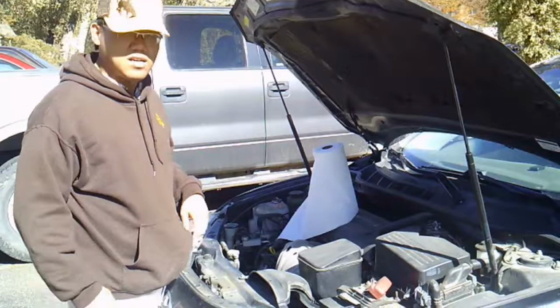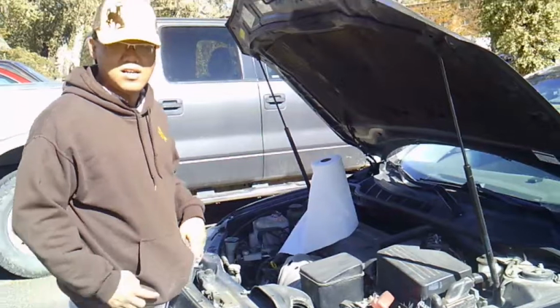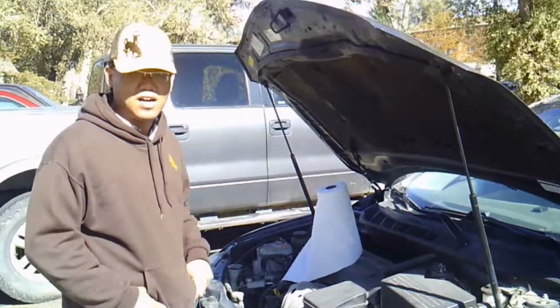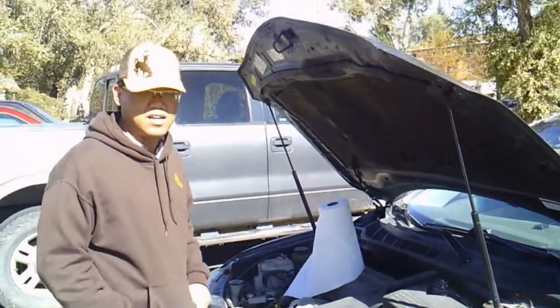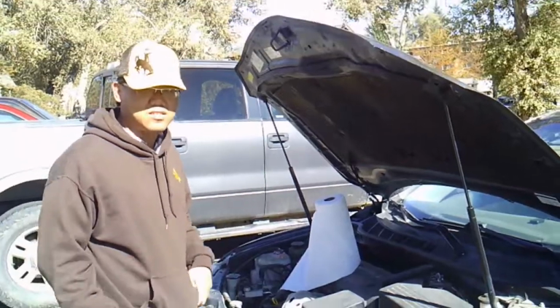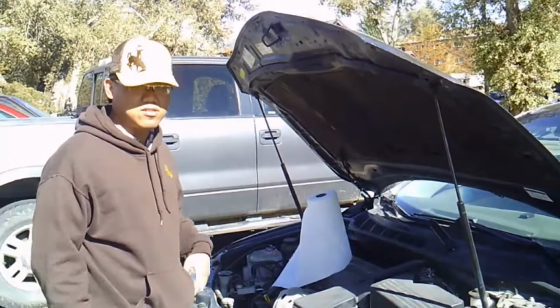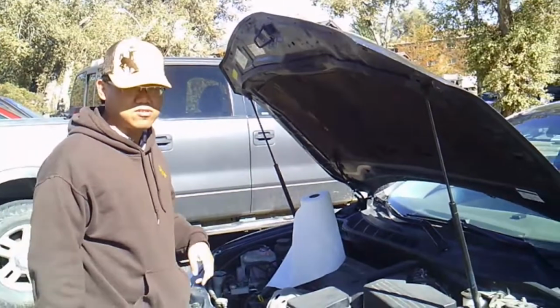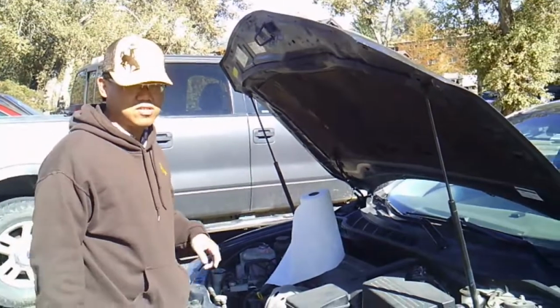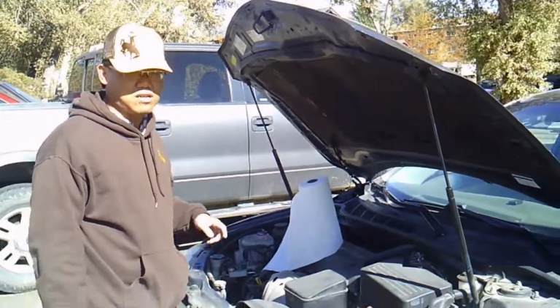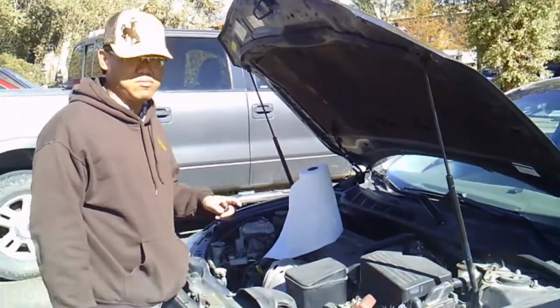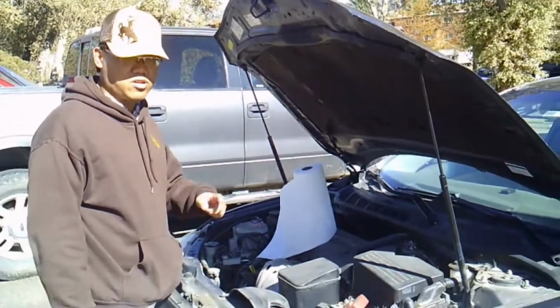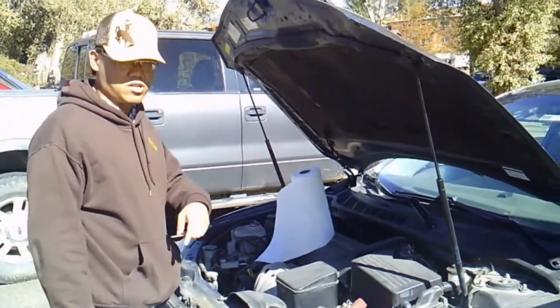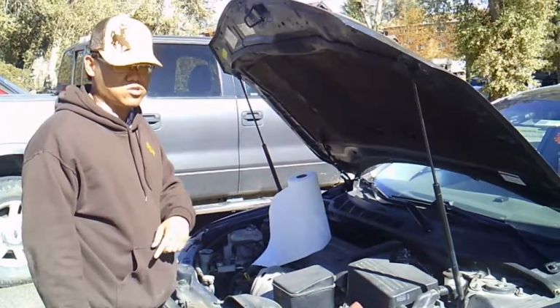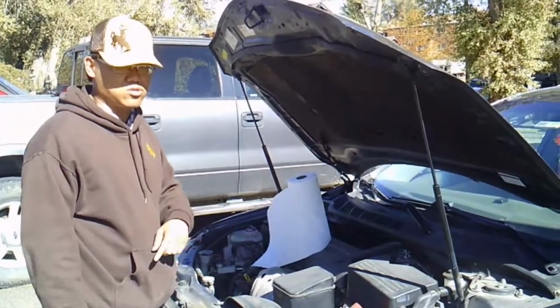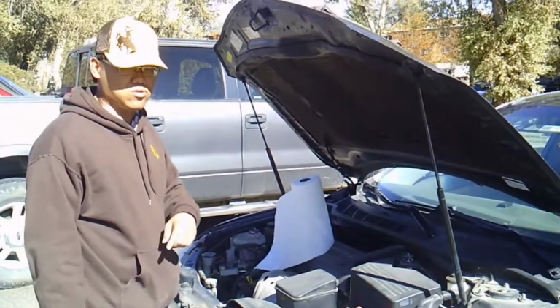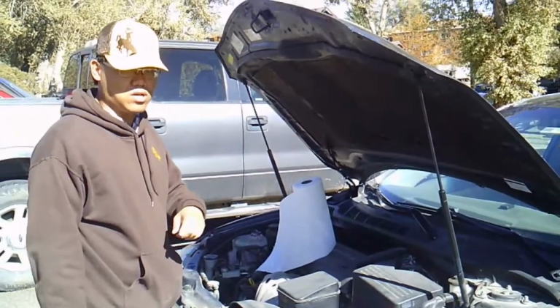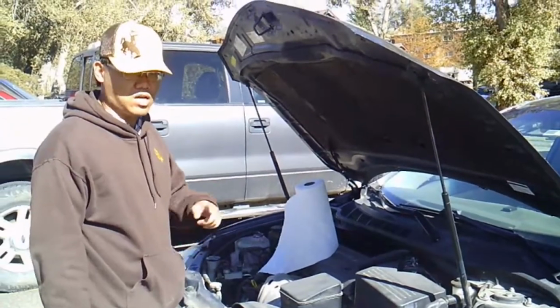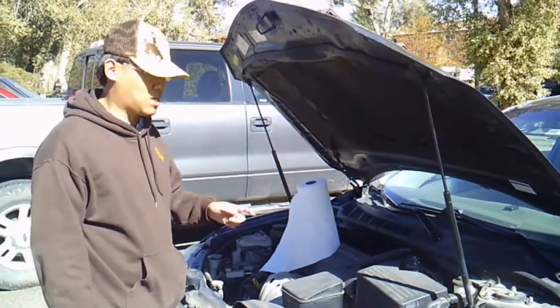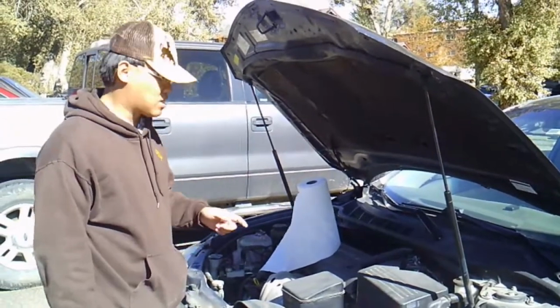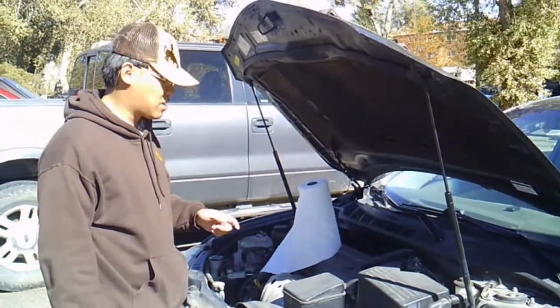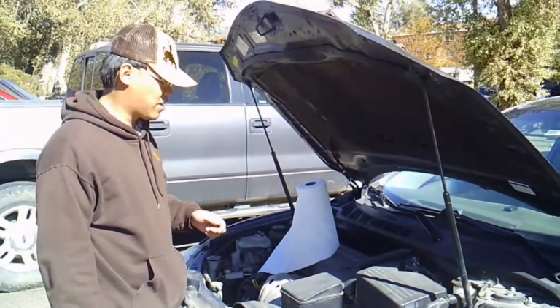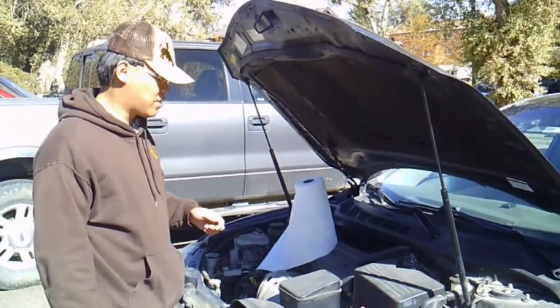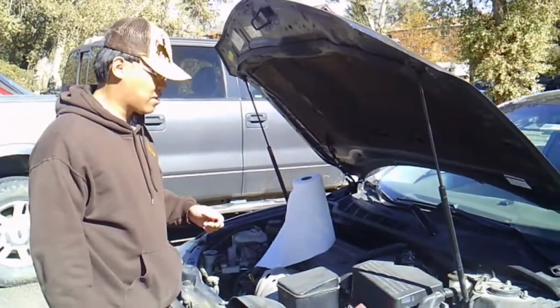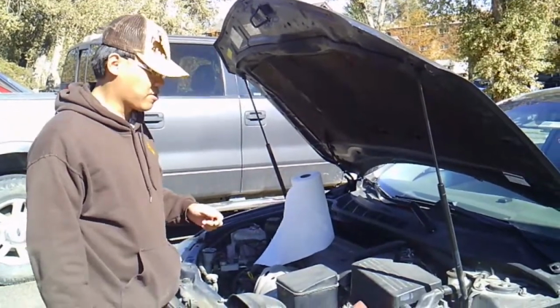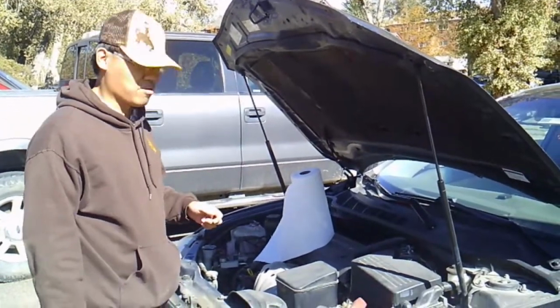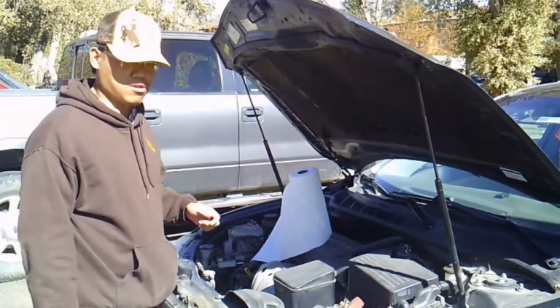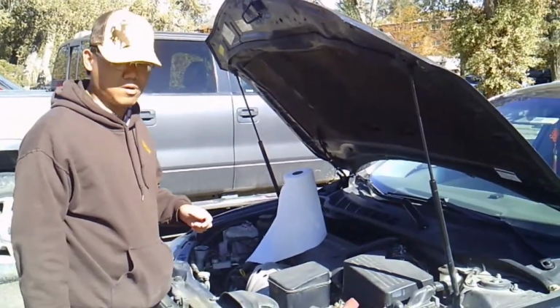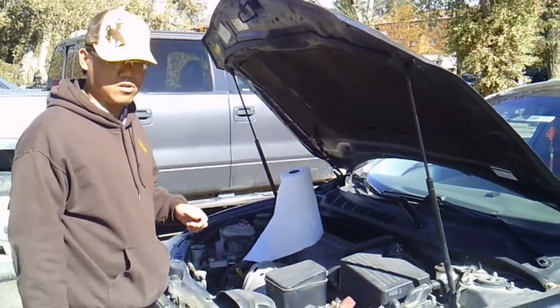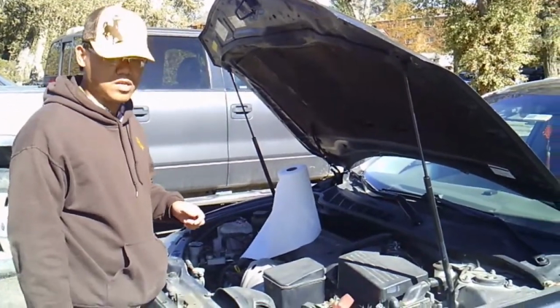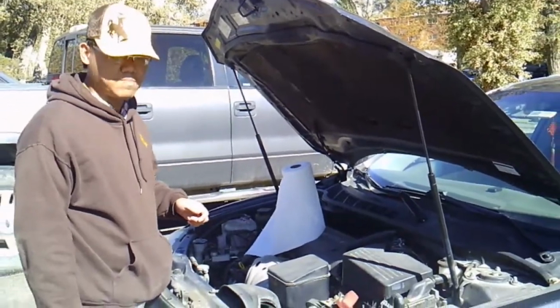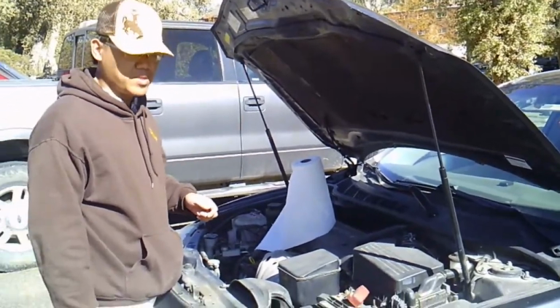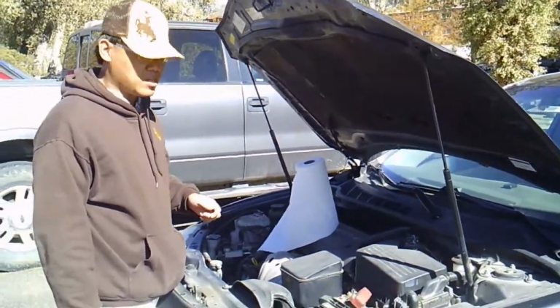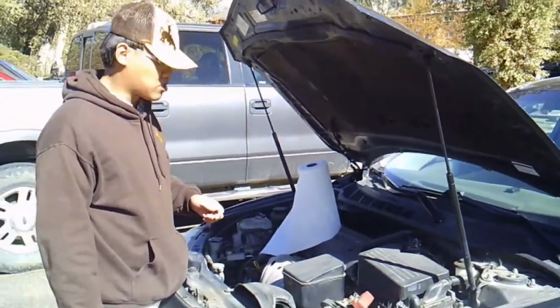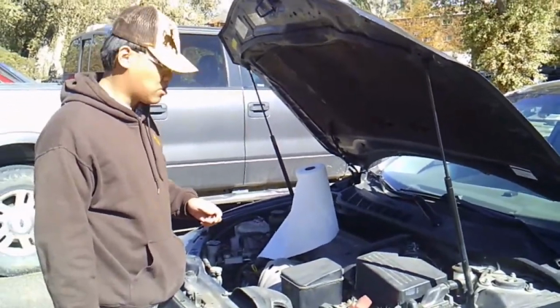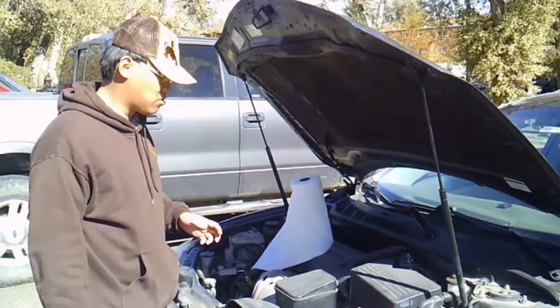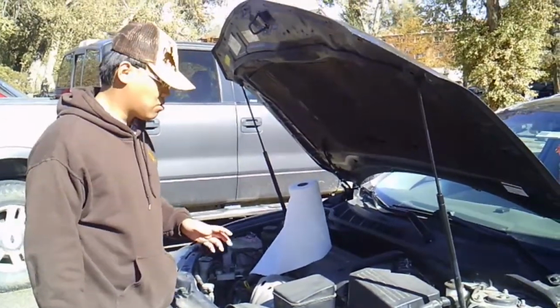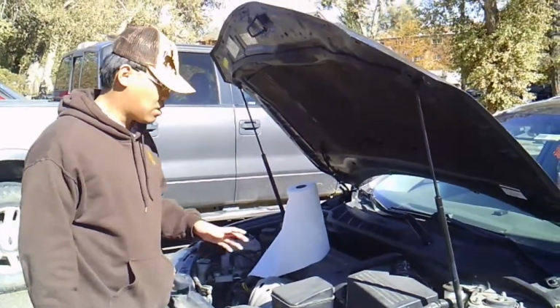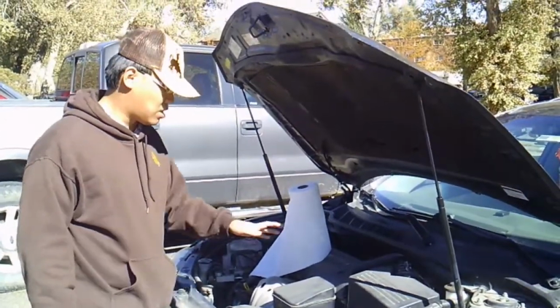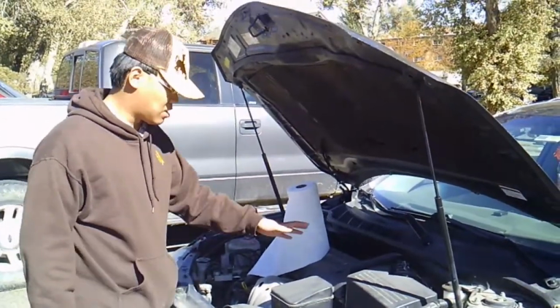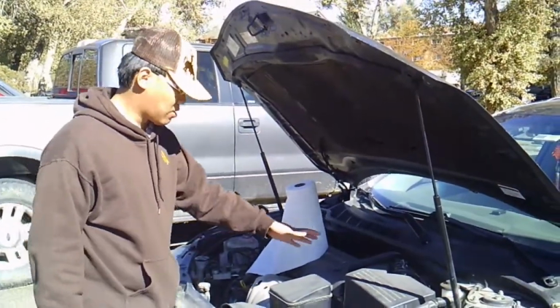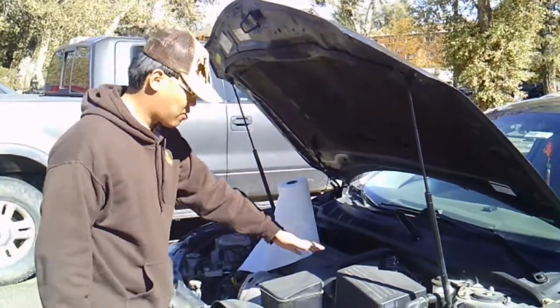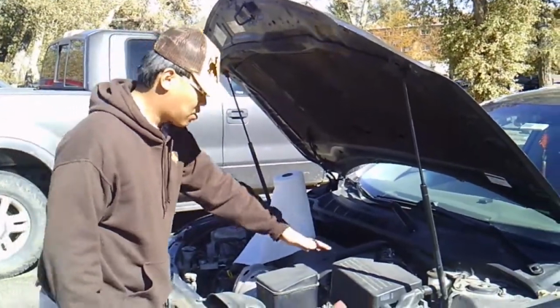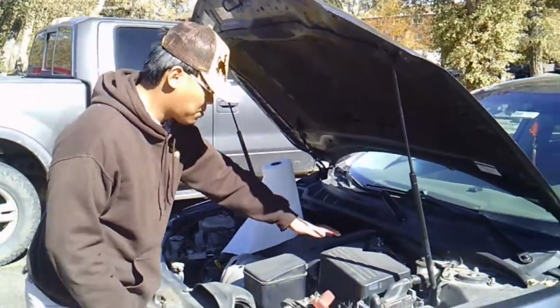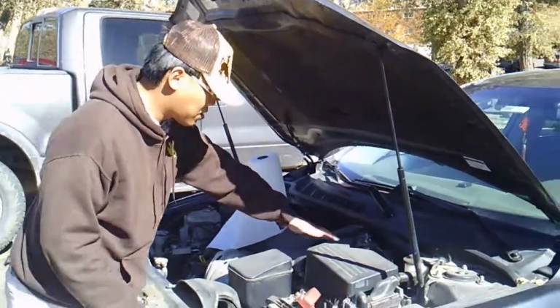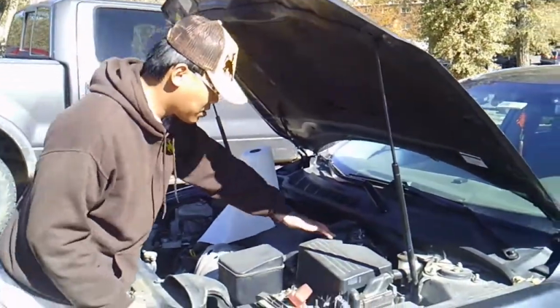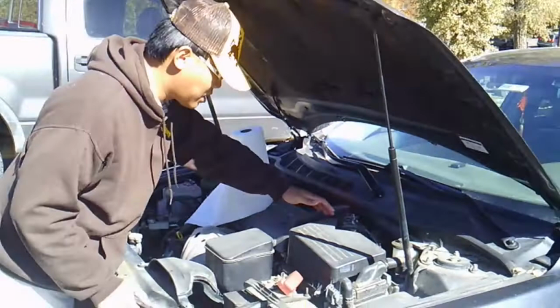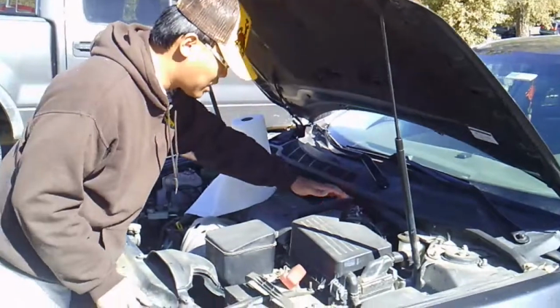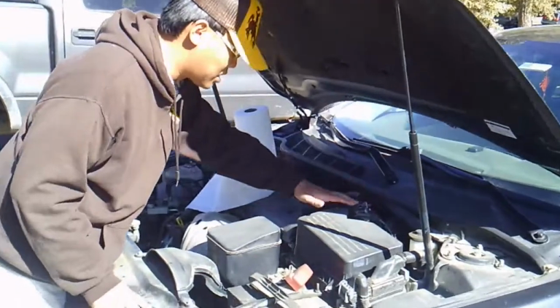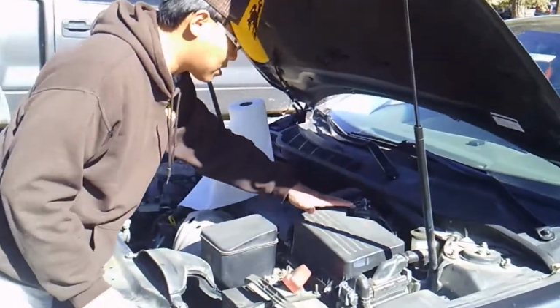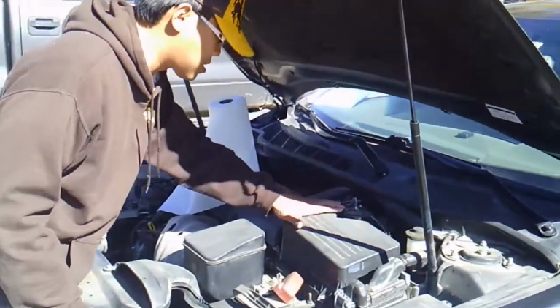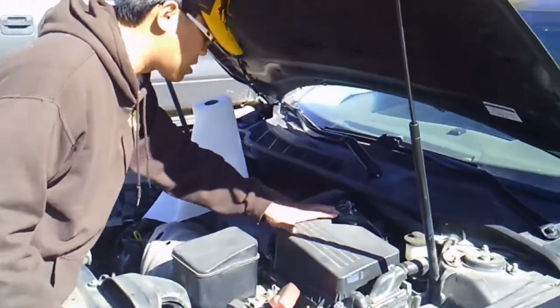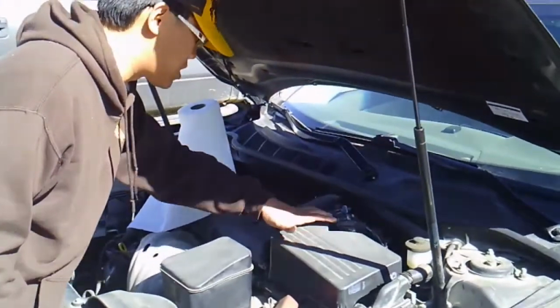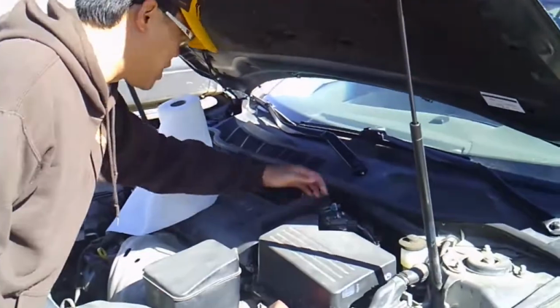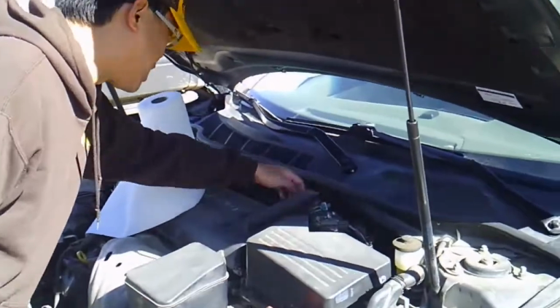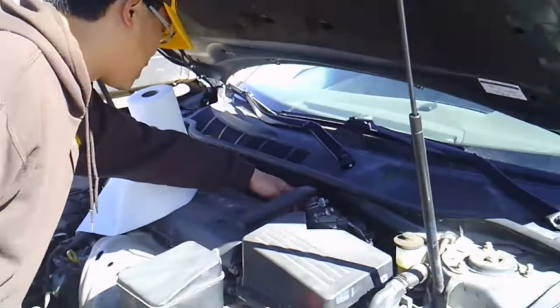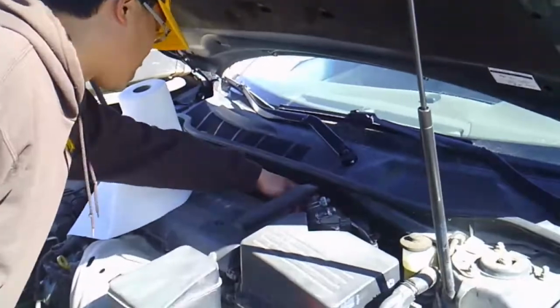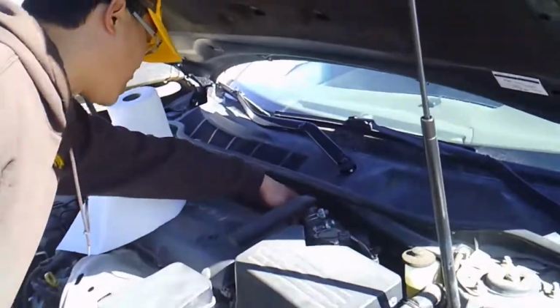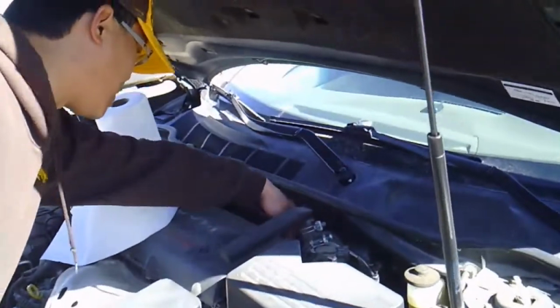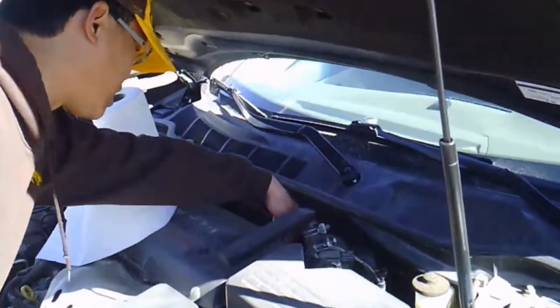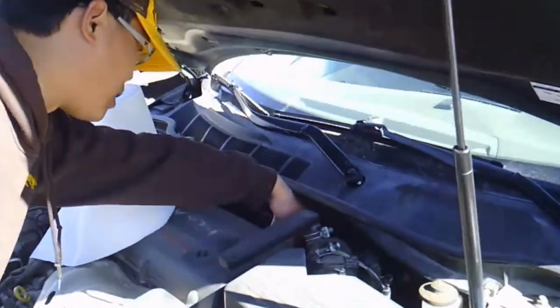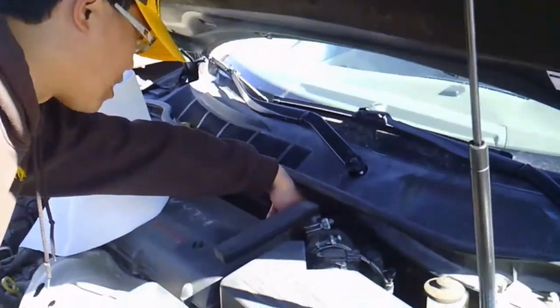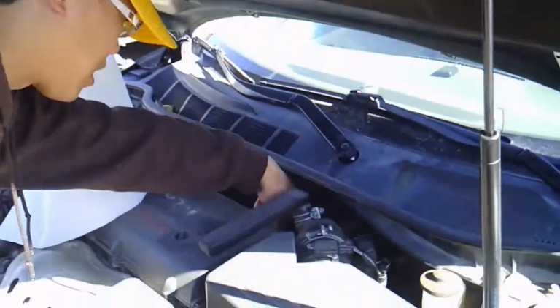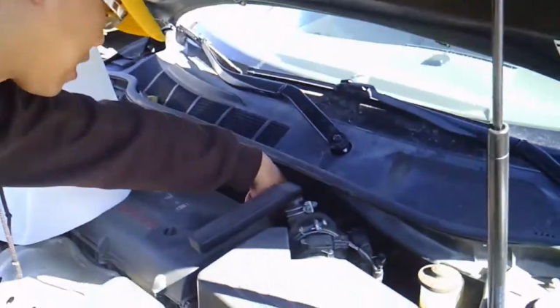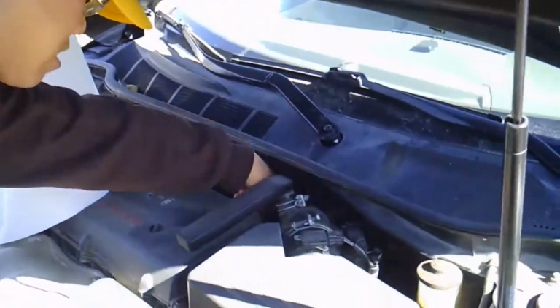Hi, so today I'm going to clean the throttle body. The throttle body is here.